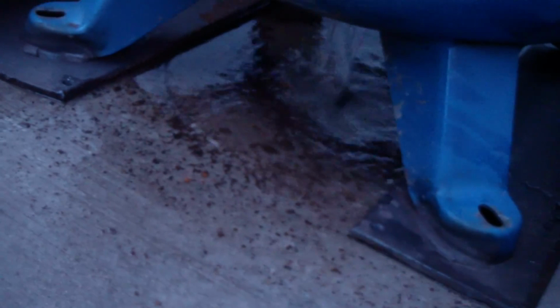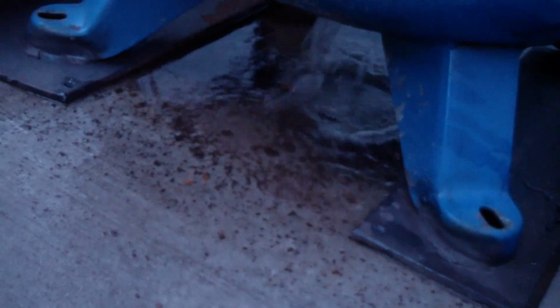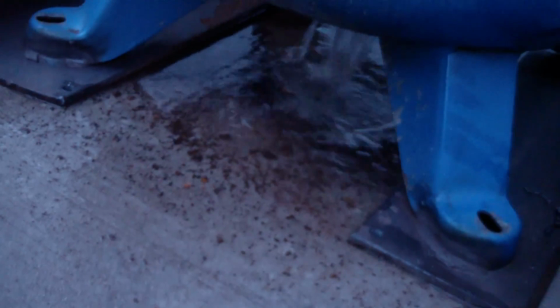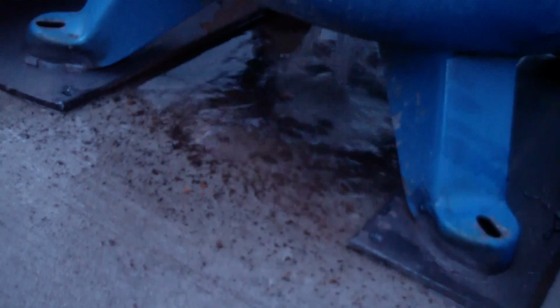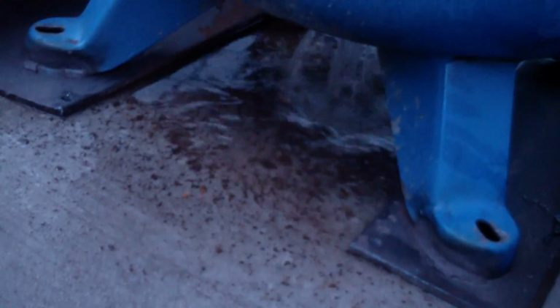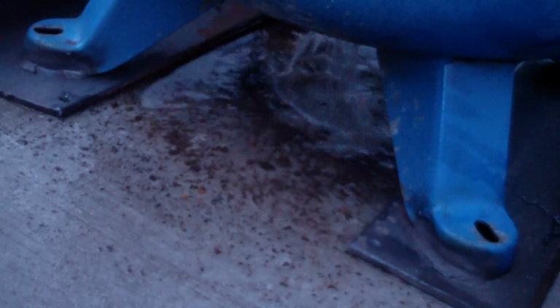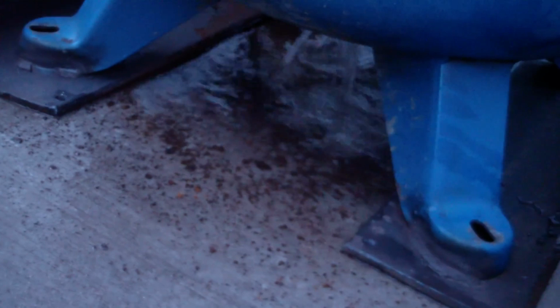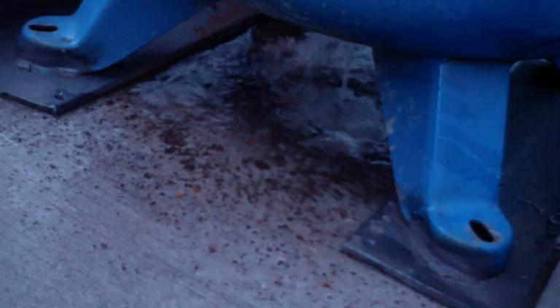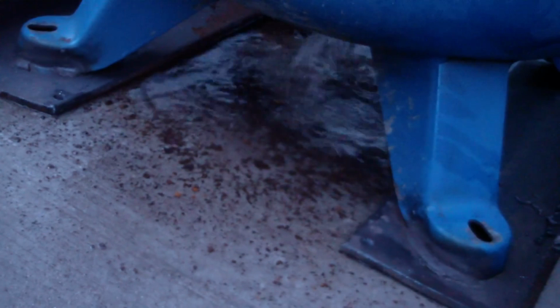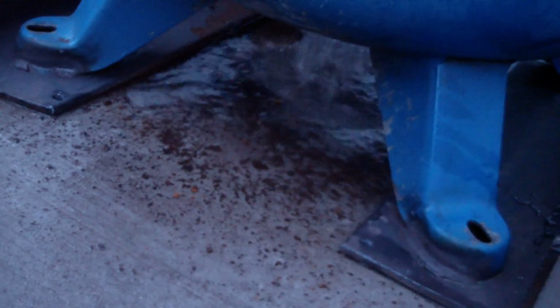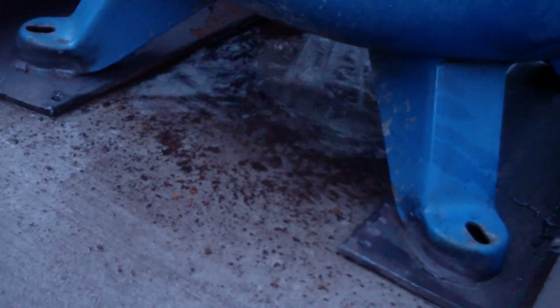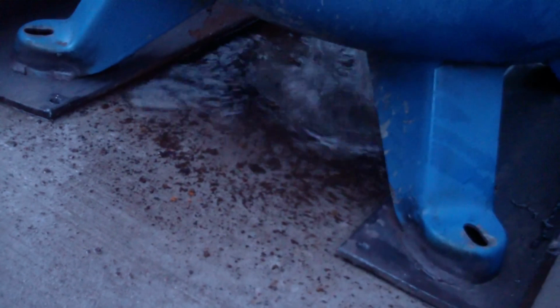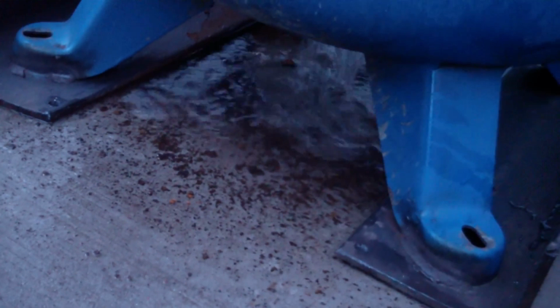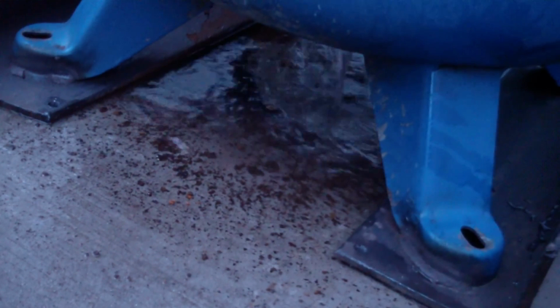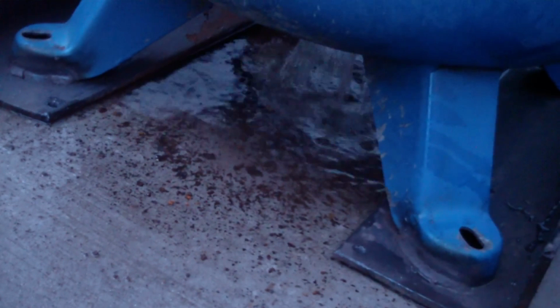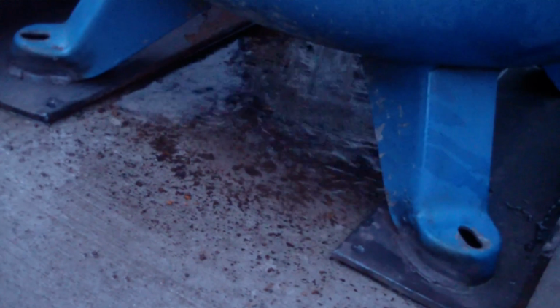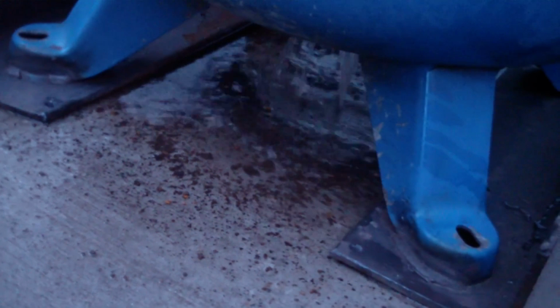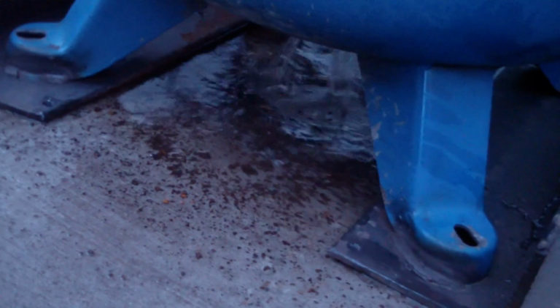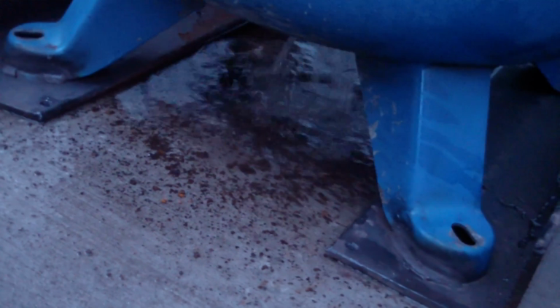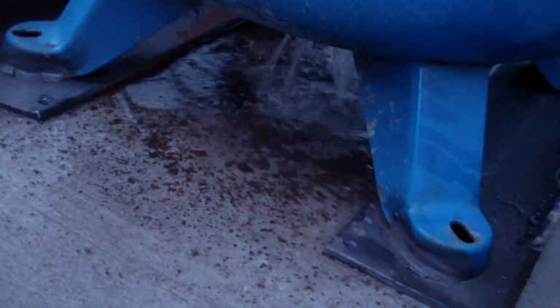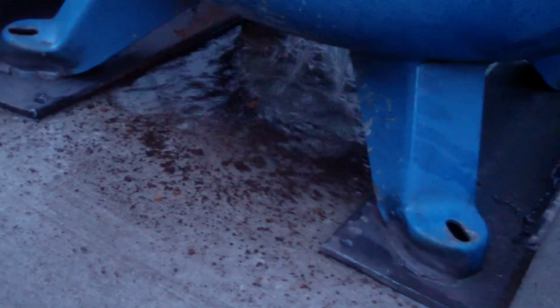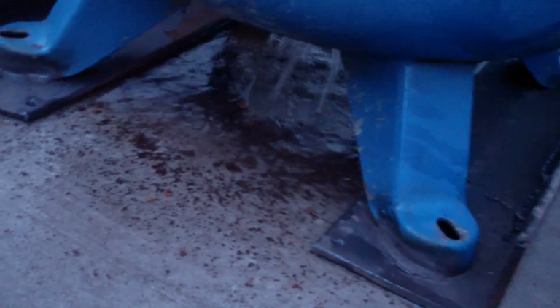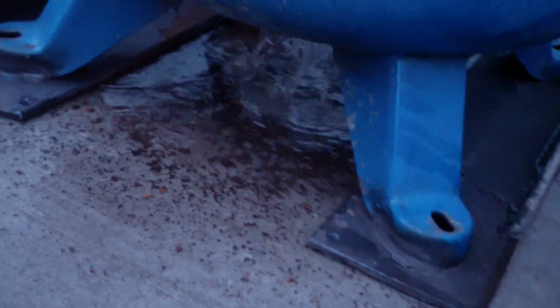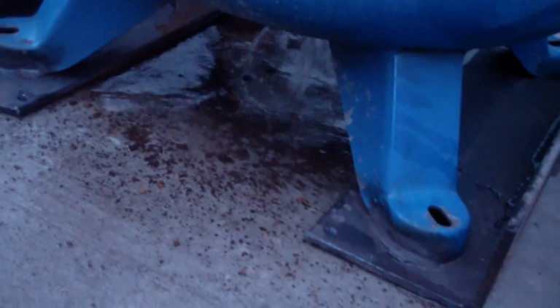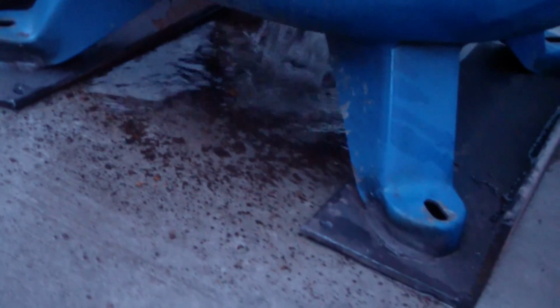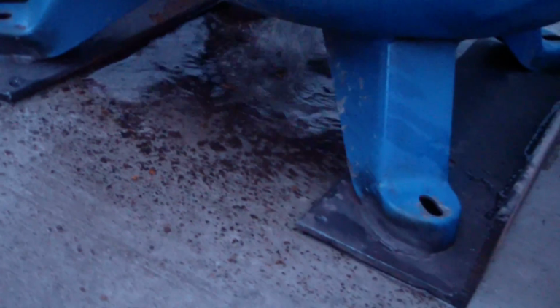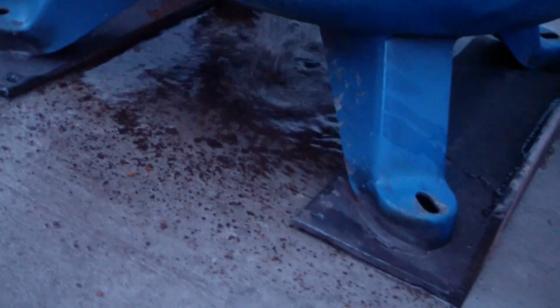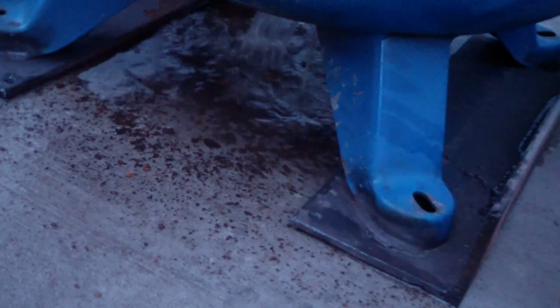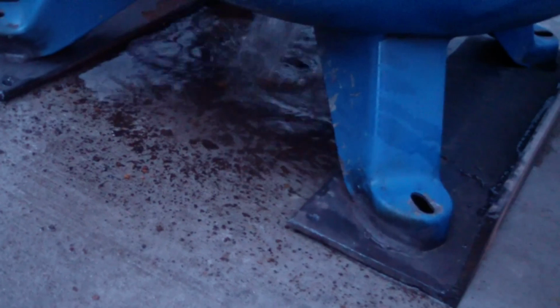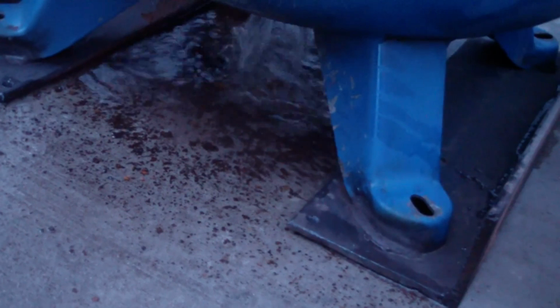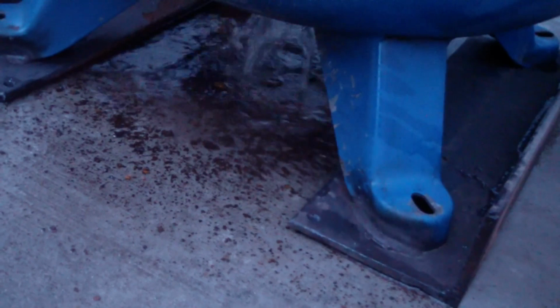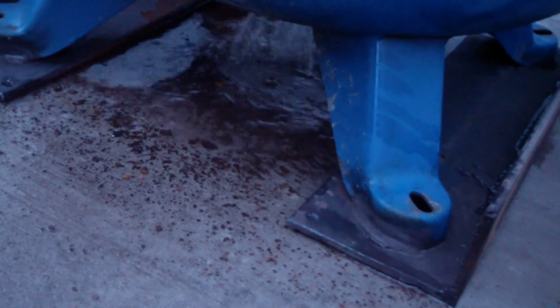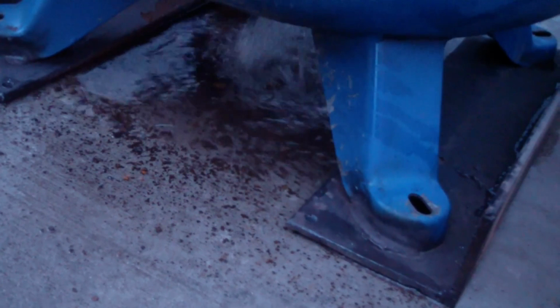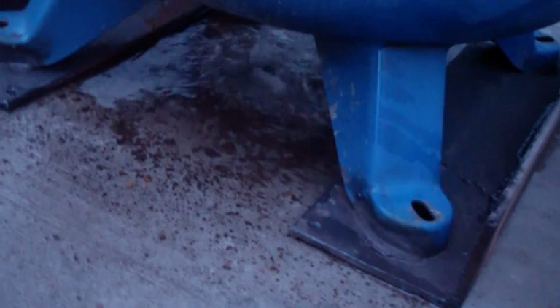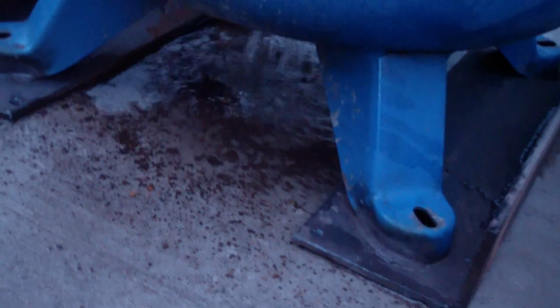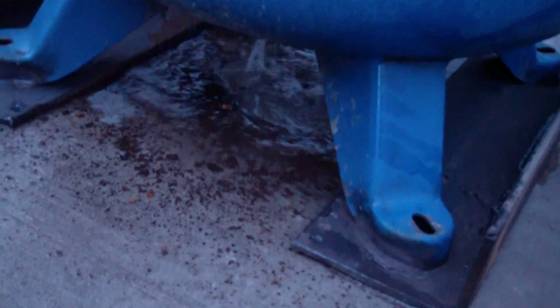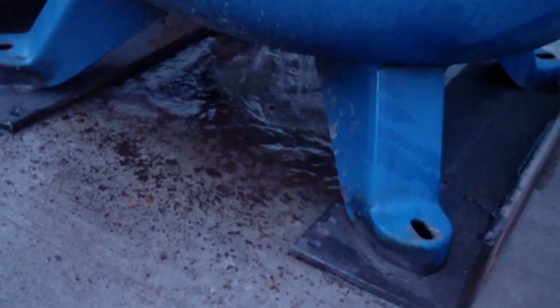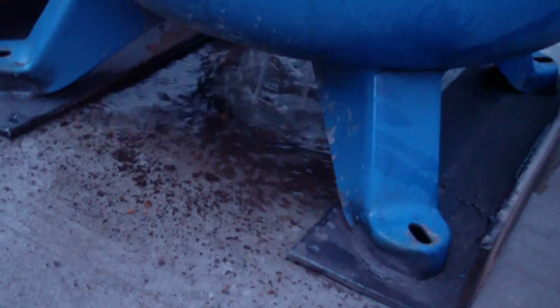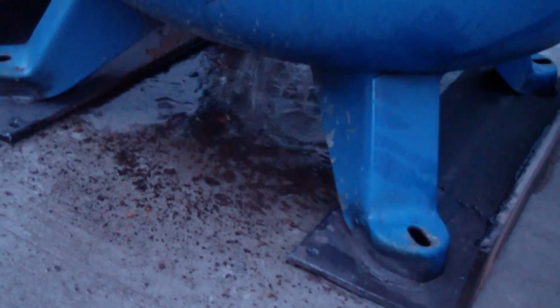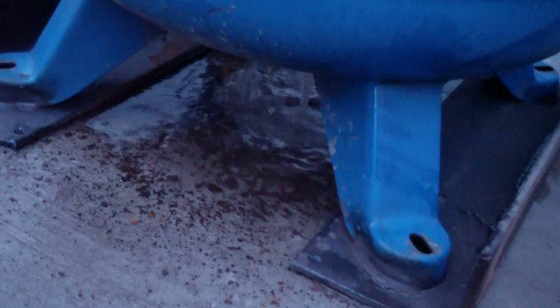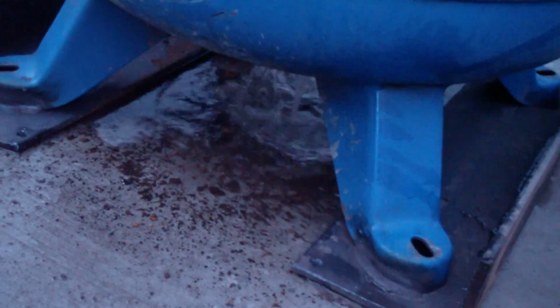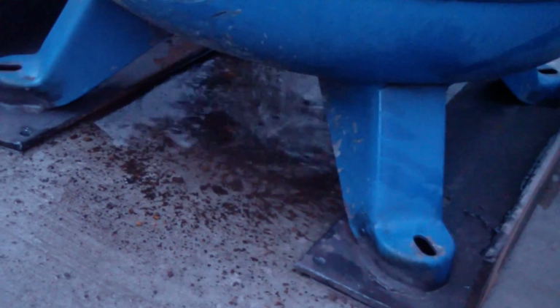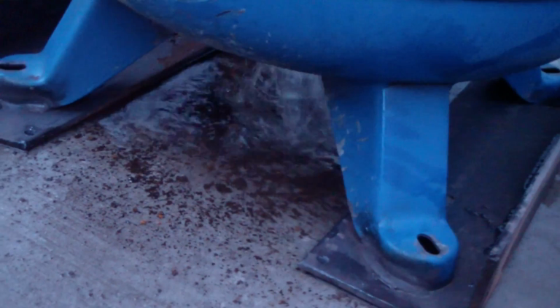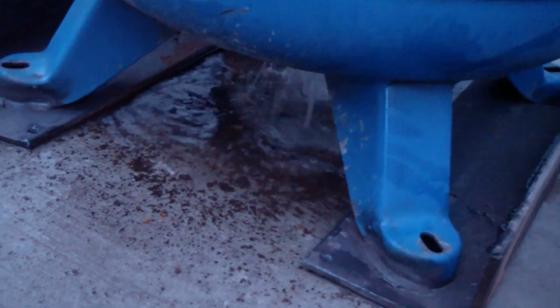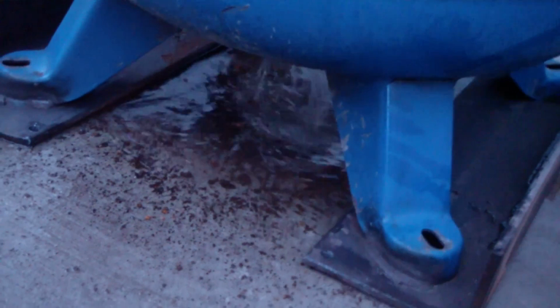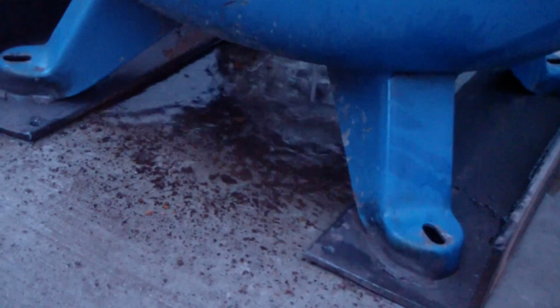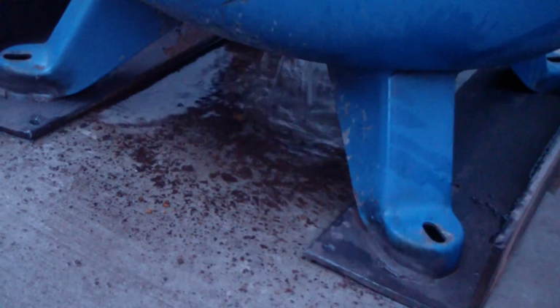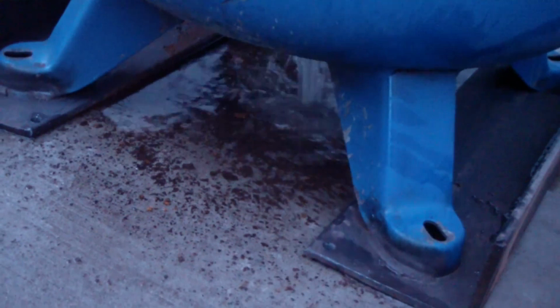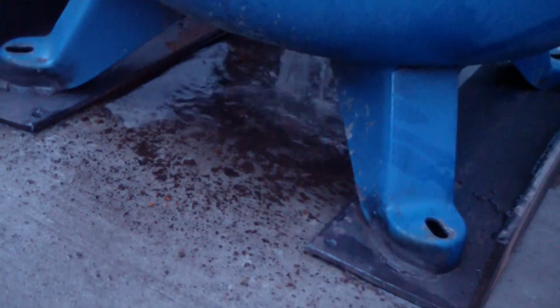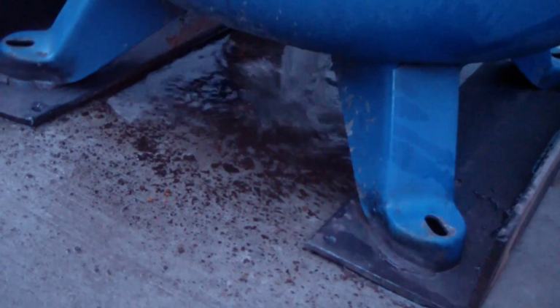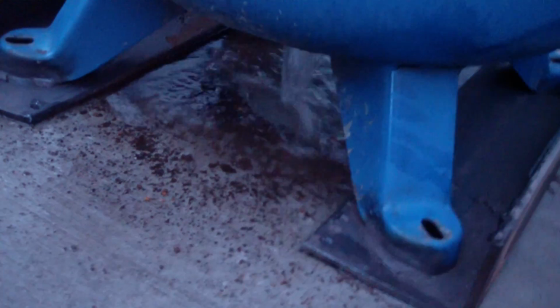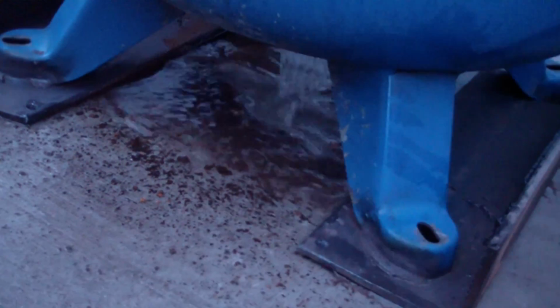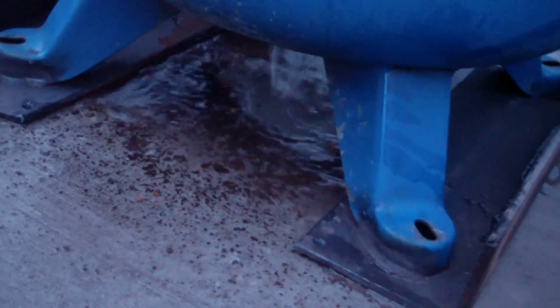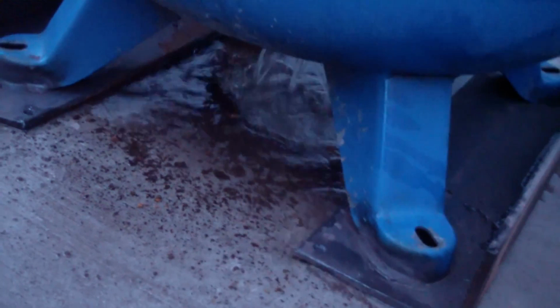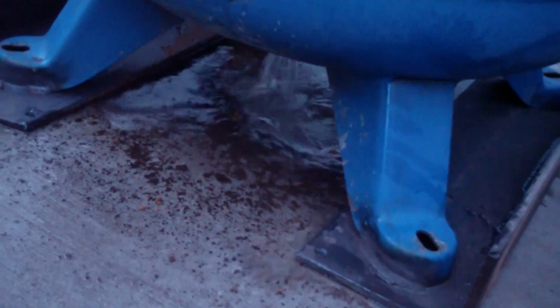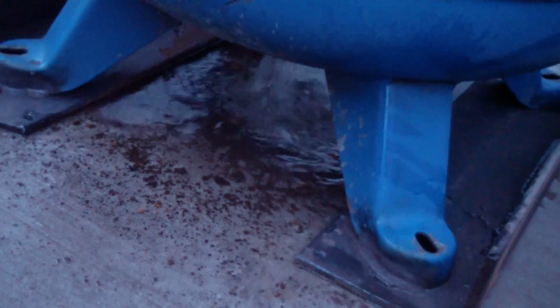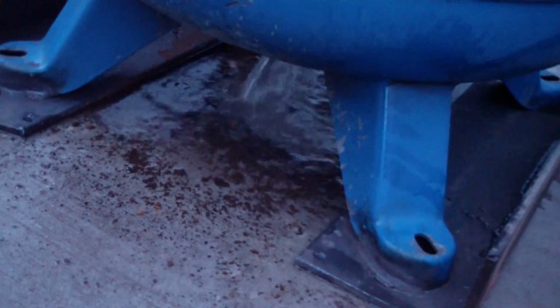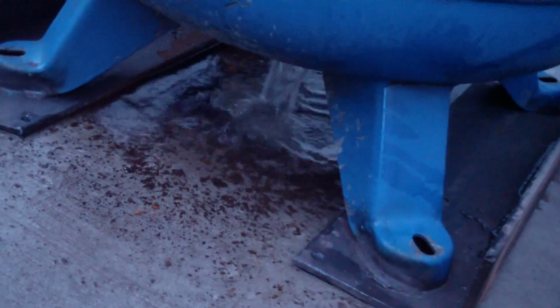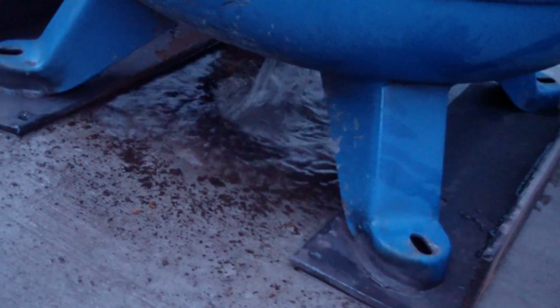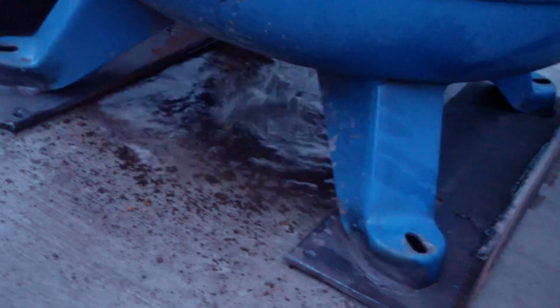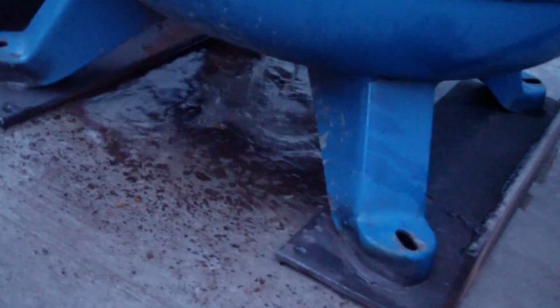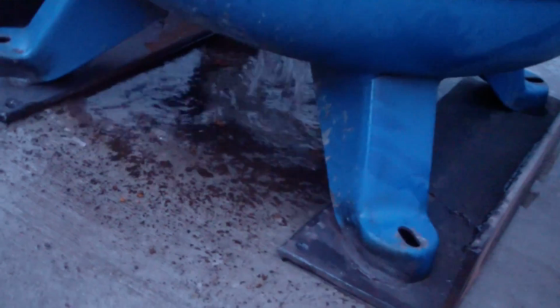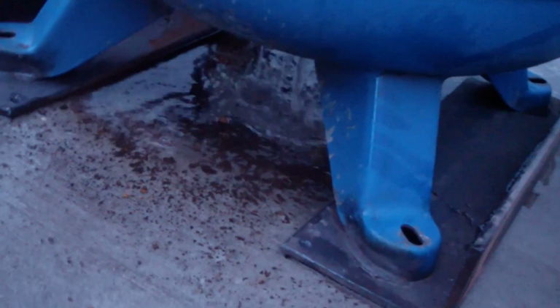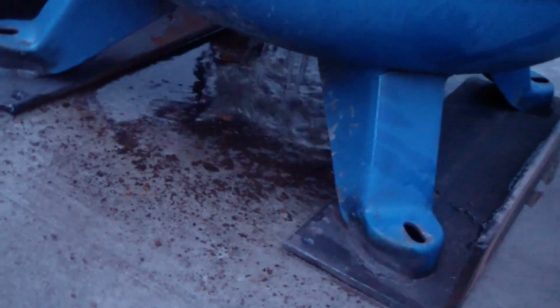There's a ton of crap in this tank too. It's a little harder to clean out because the big hole's in the bottom and there's a little dinky hole on top.